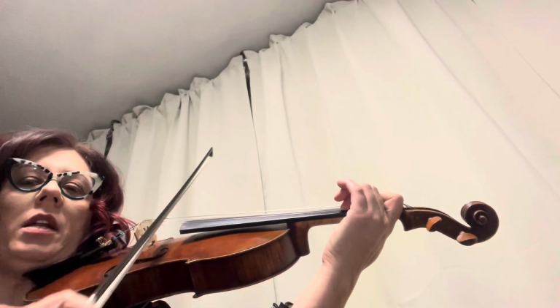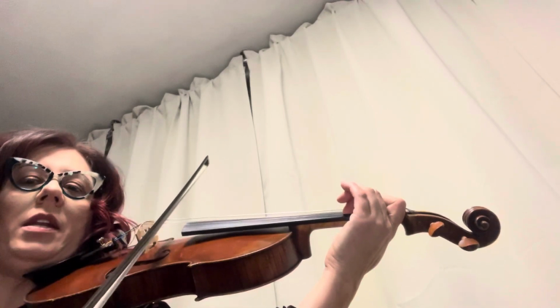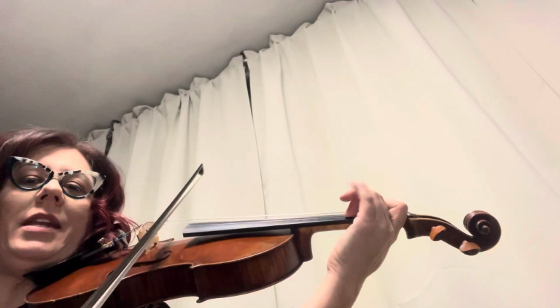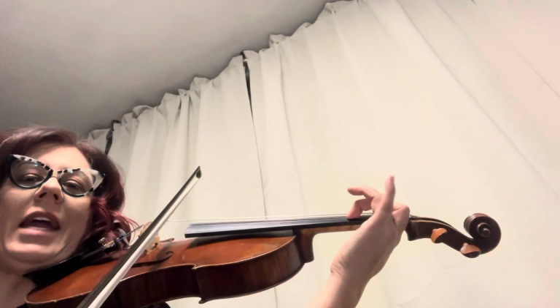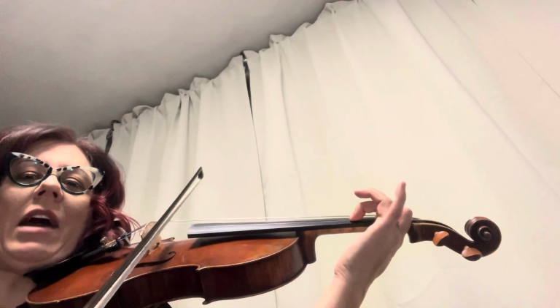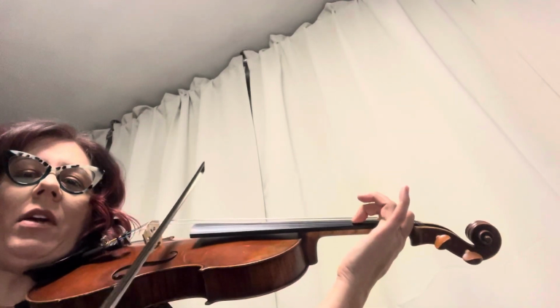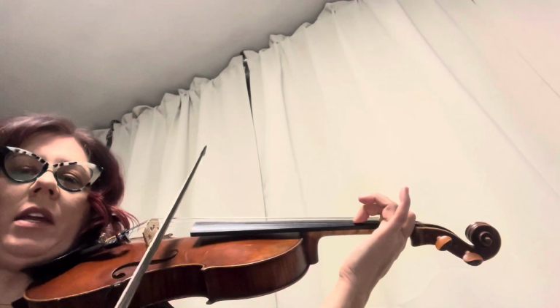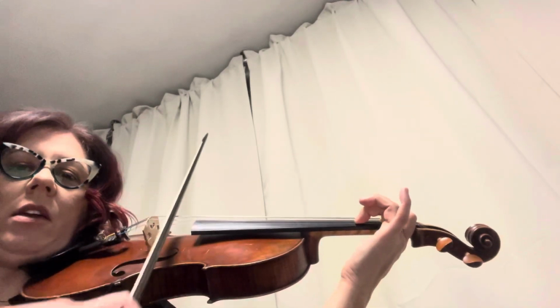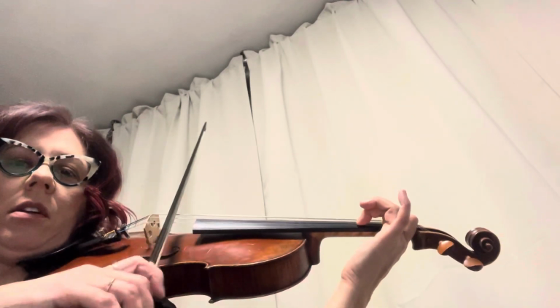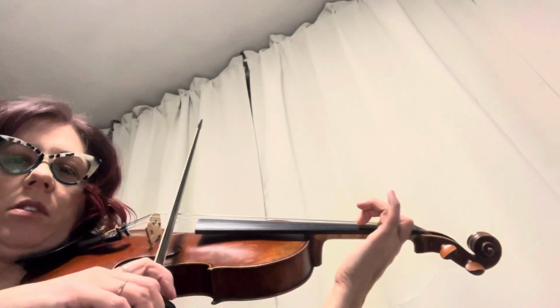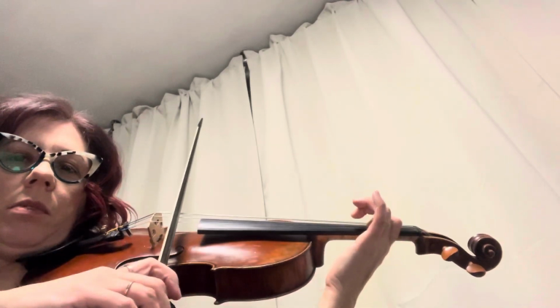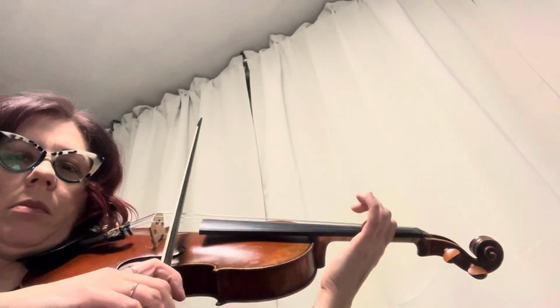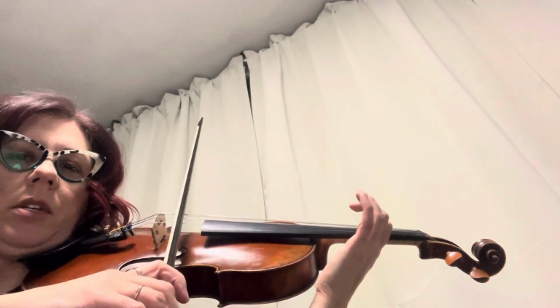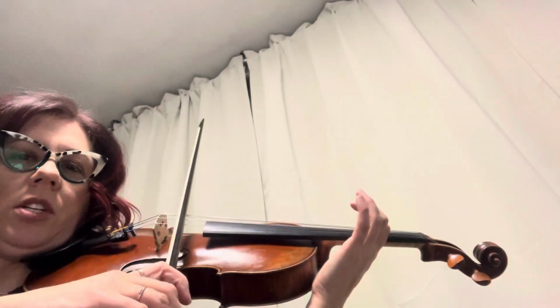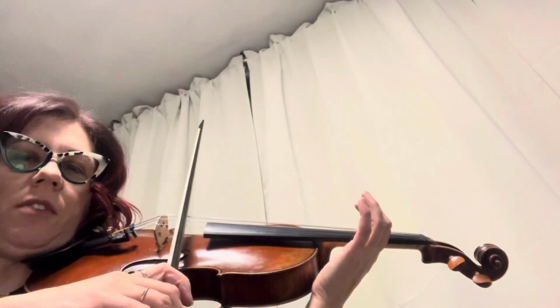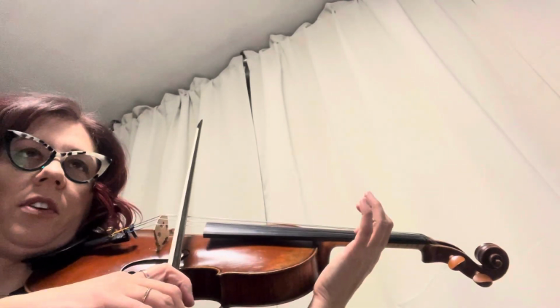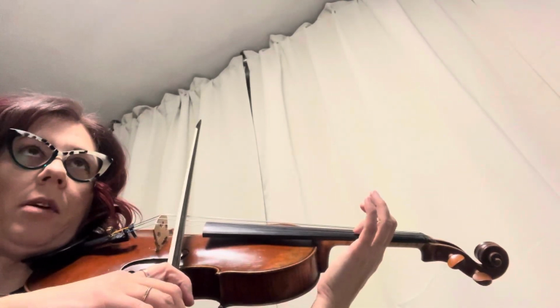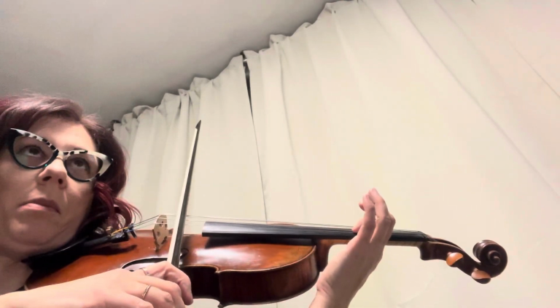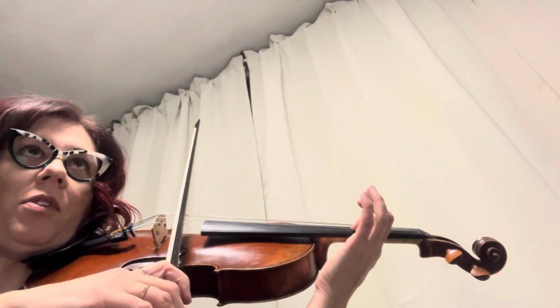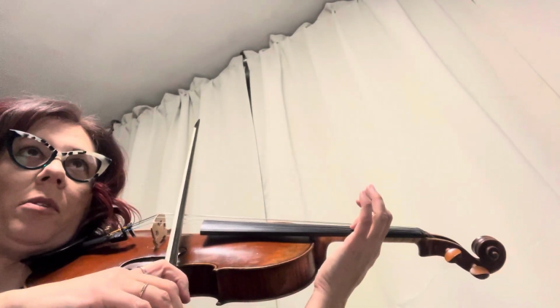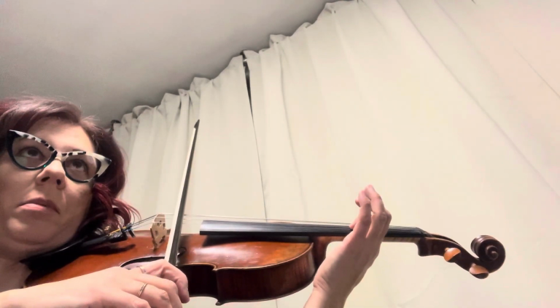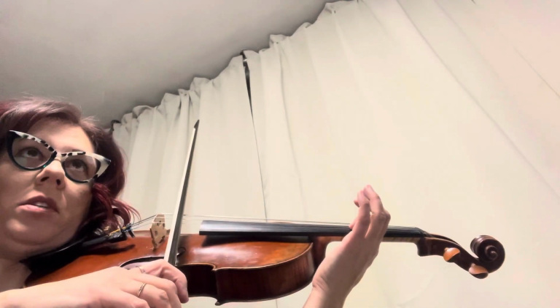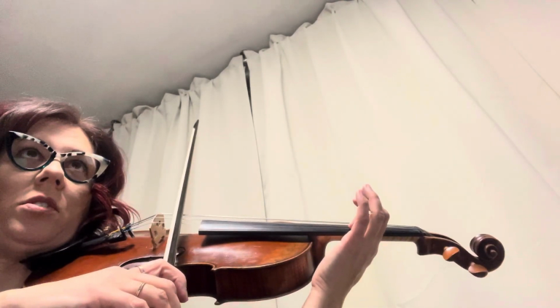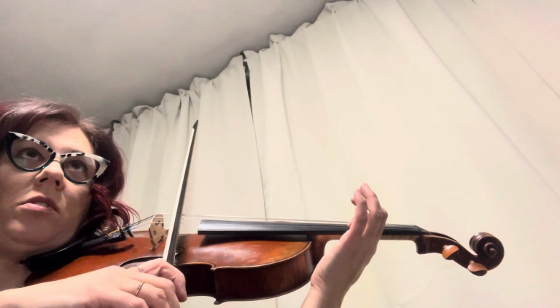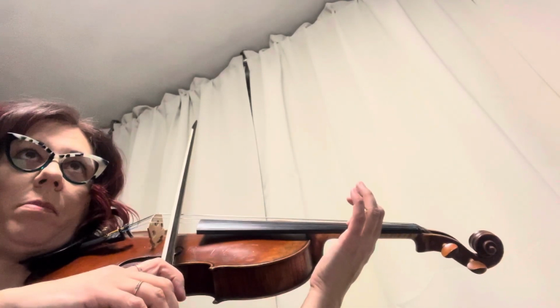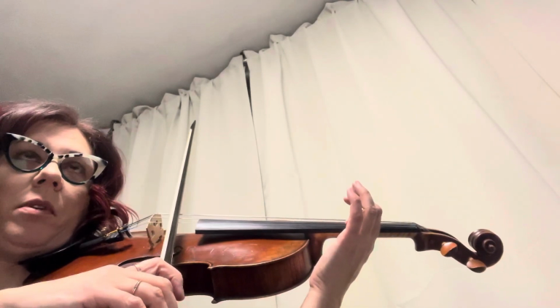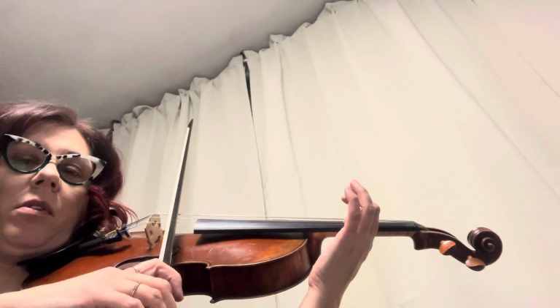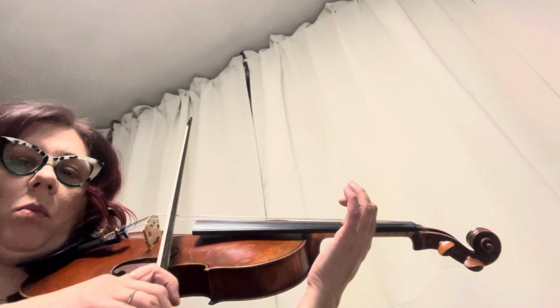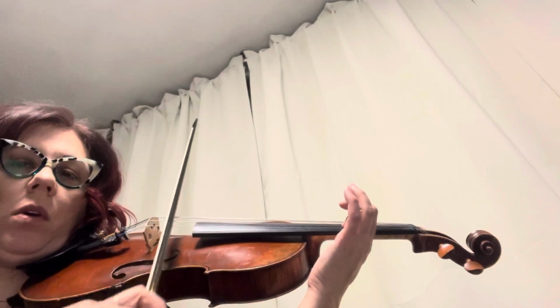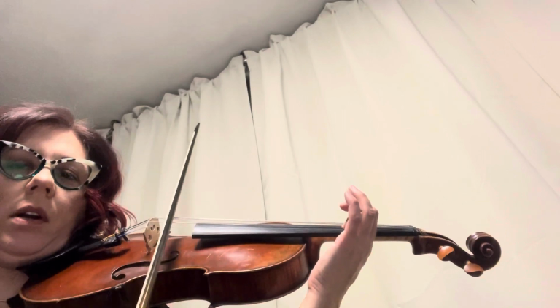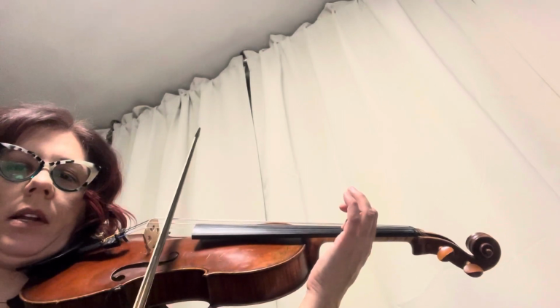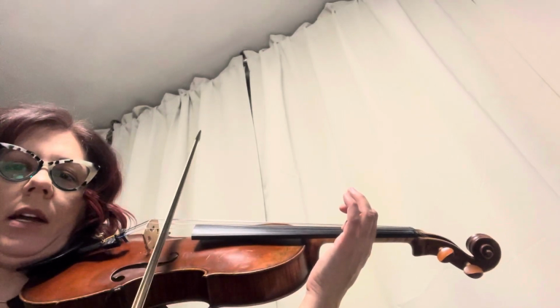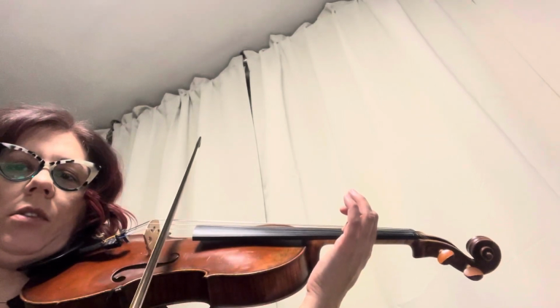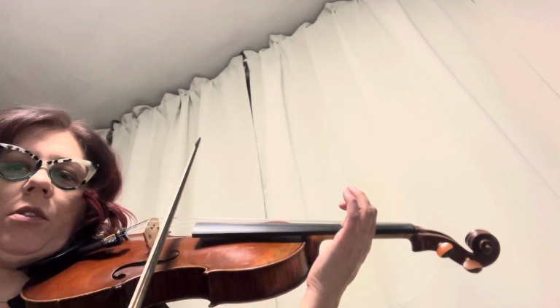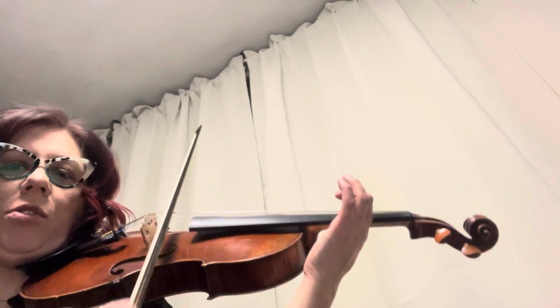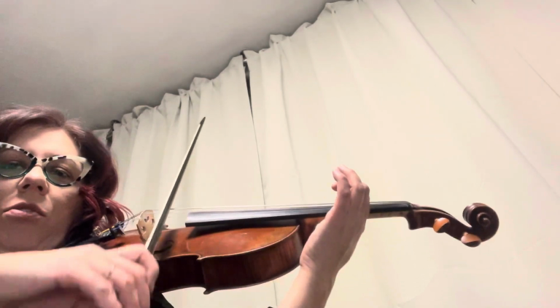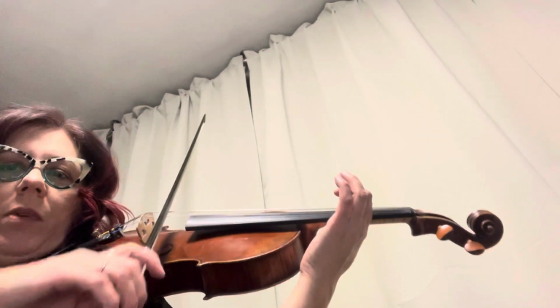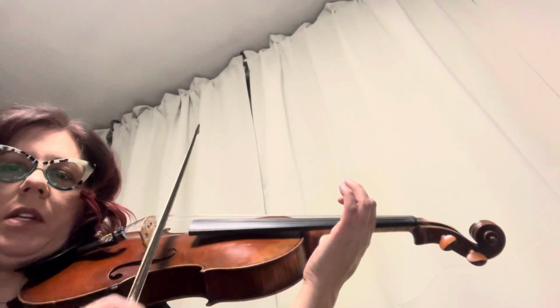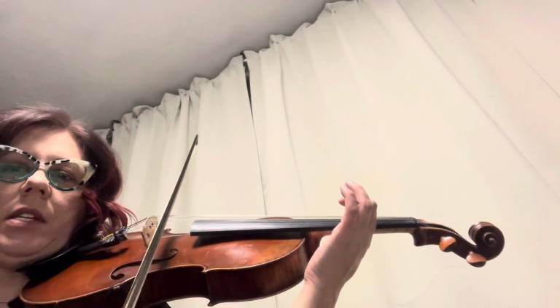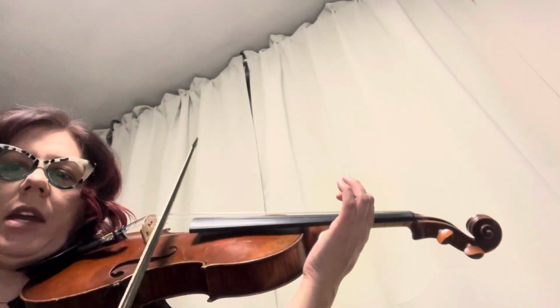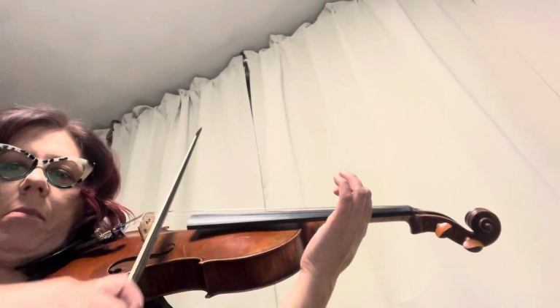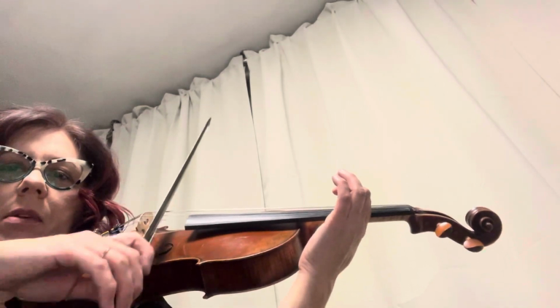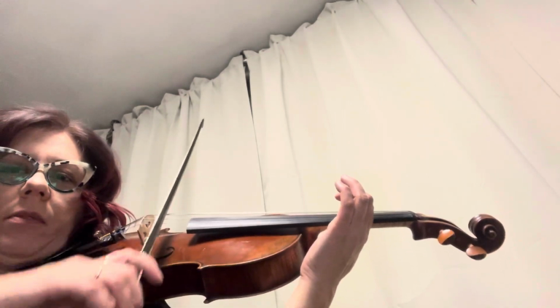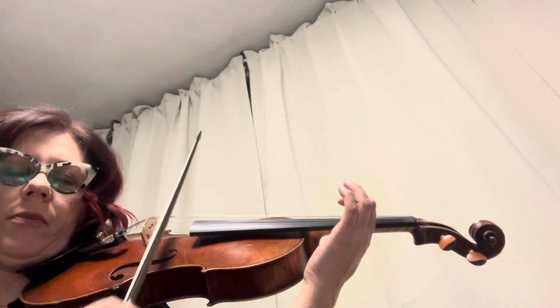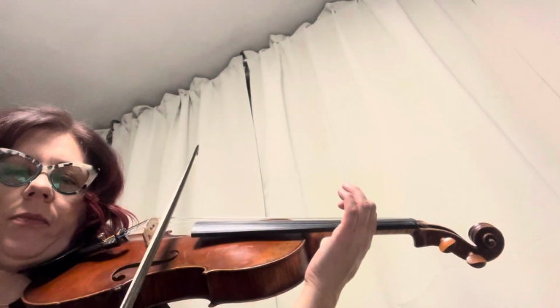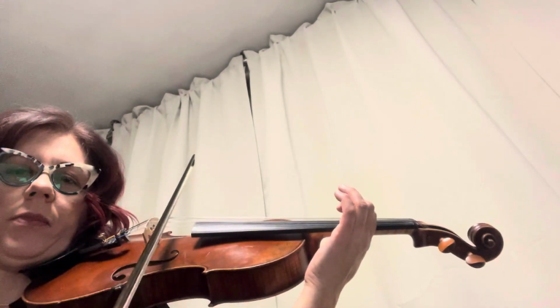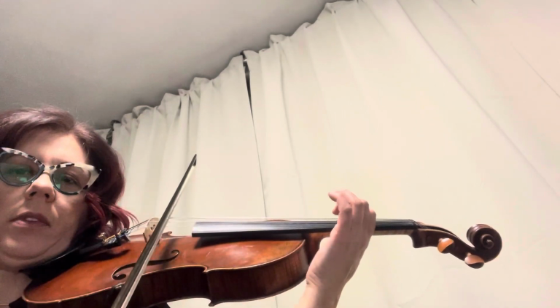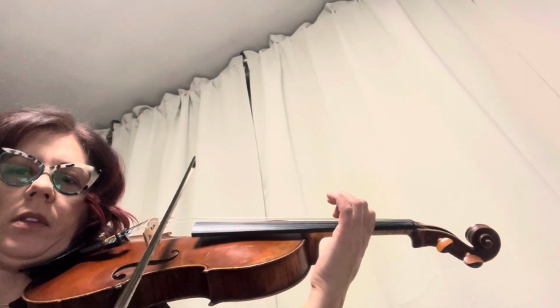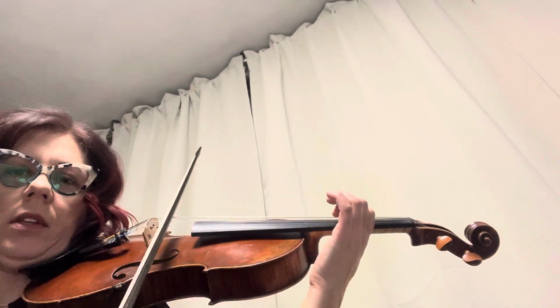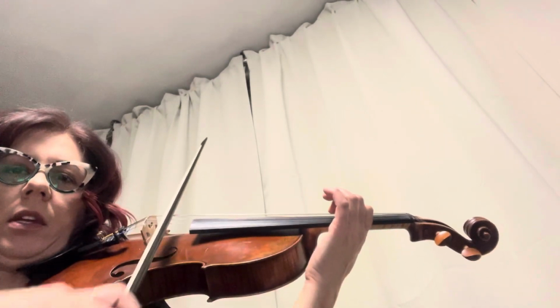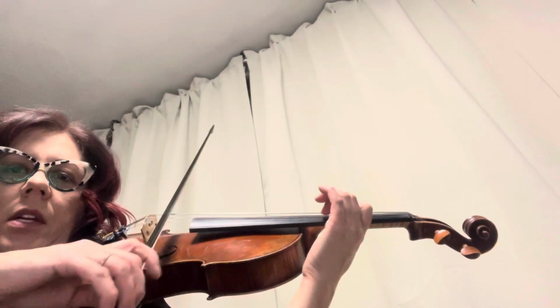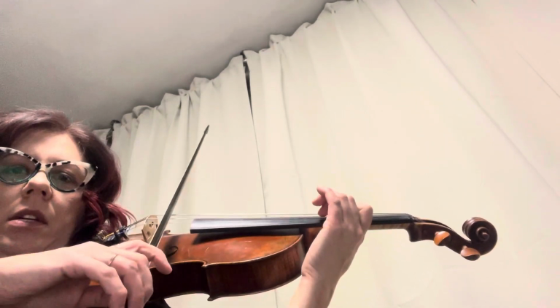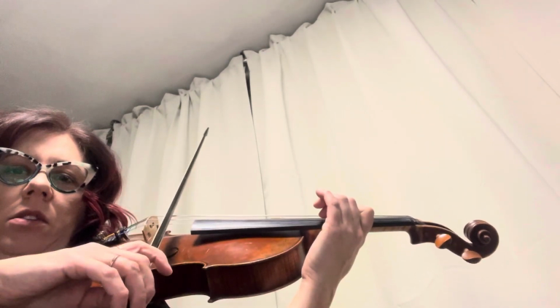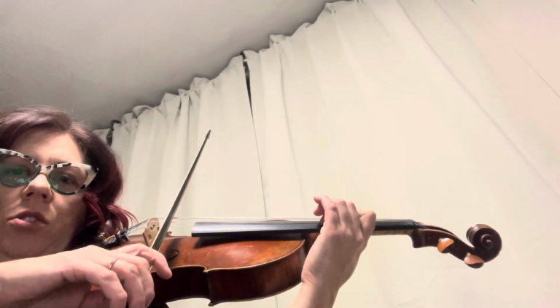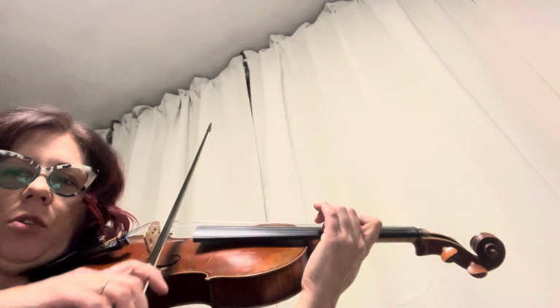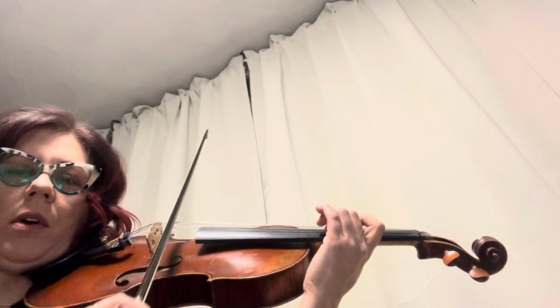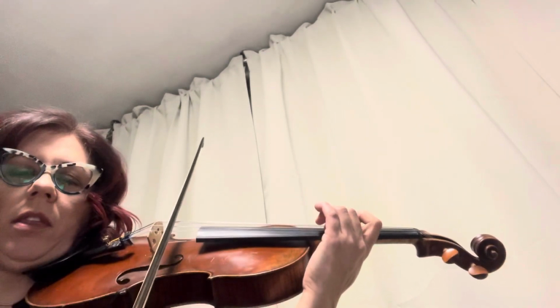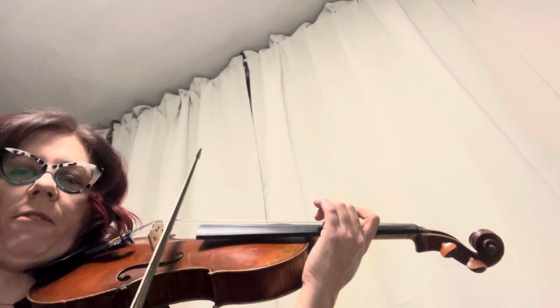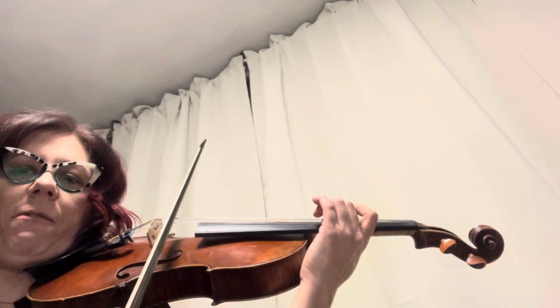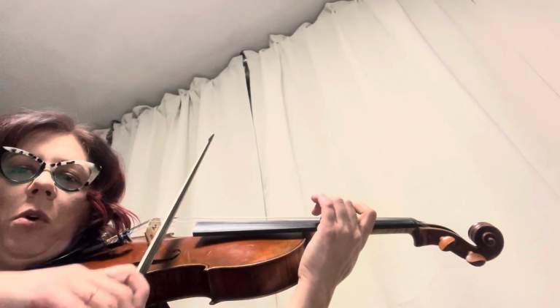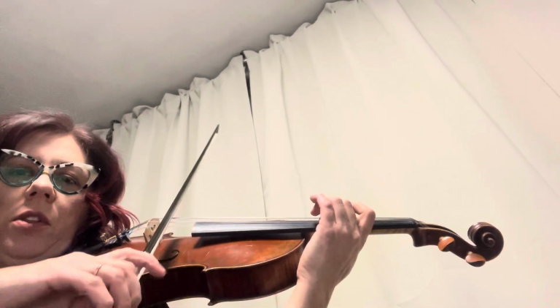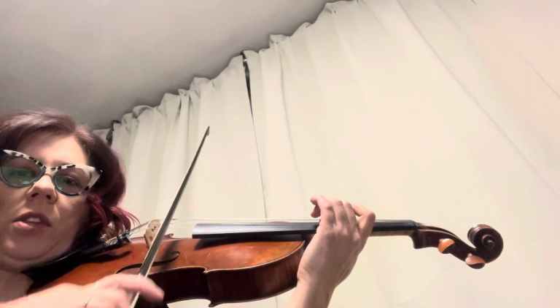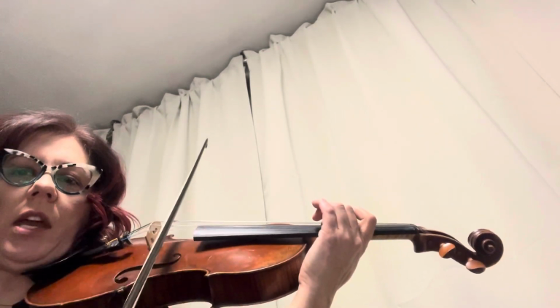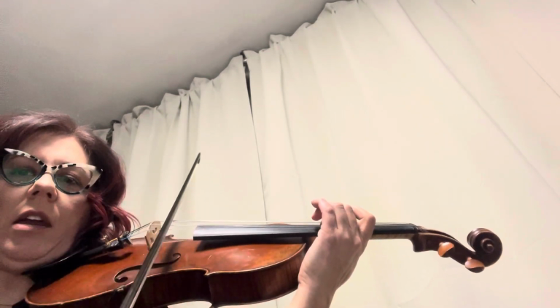Now here is where we shift up to third position. Put your one on your three tape, two on the fourth tape.